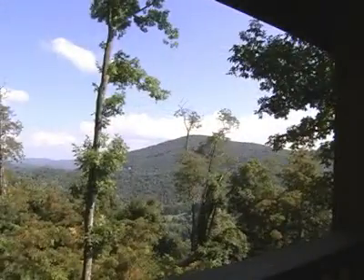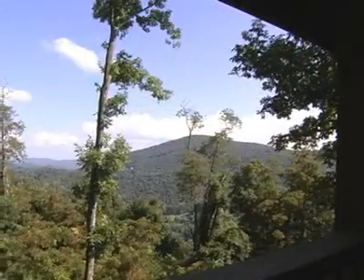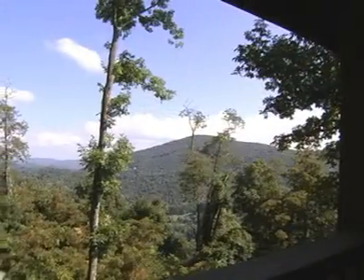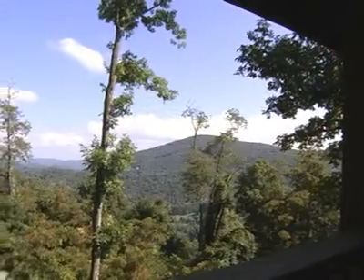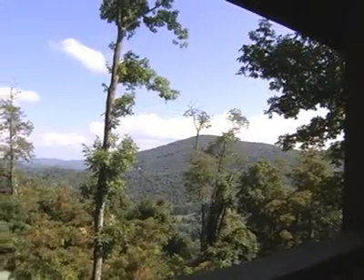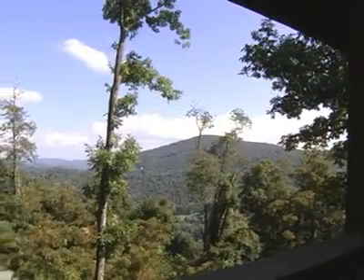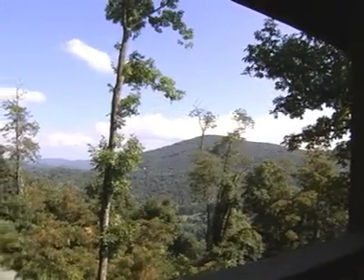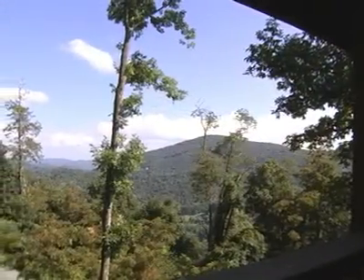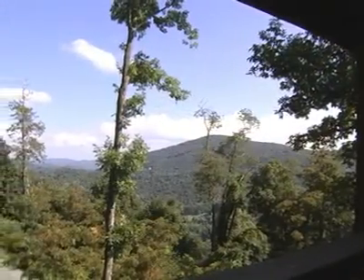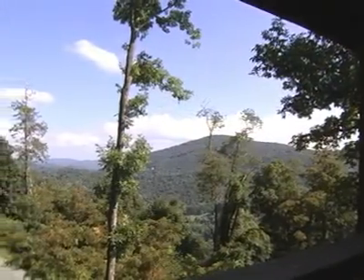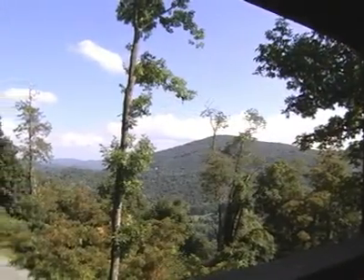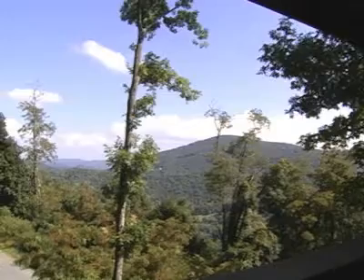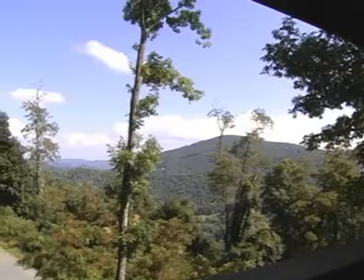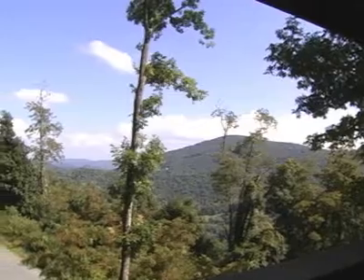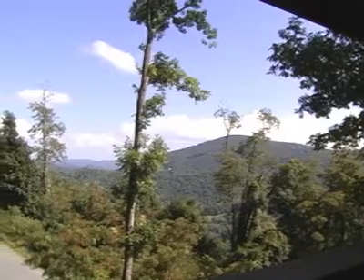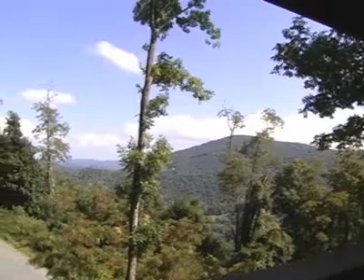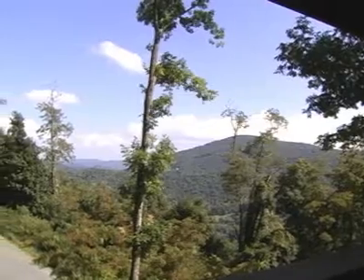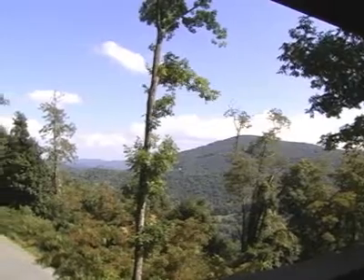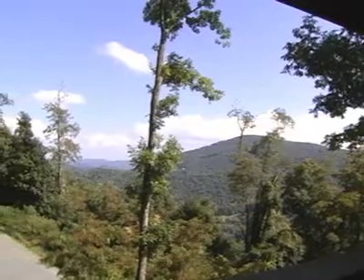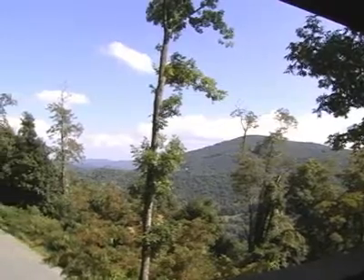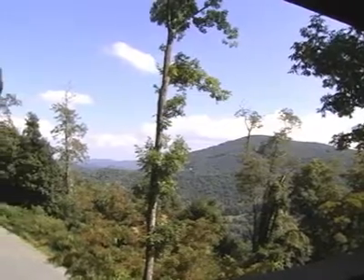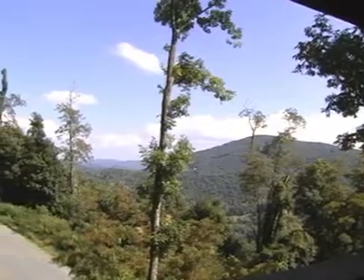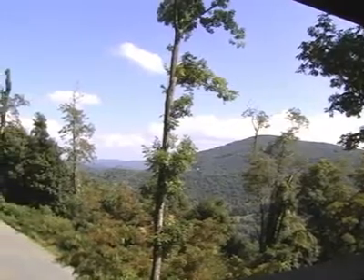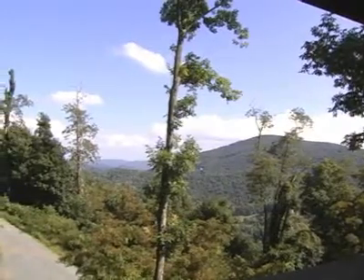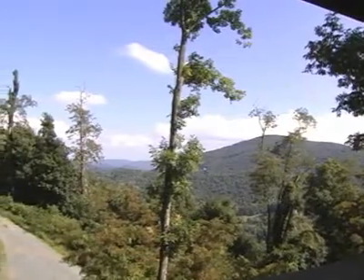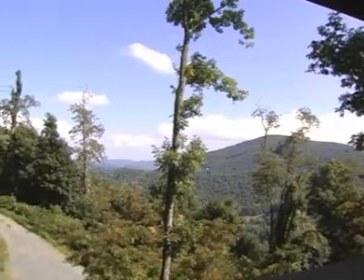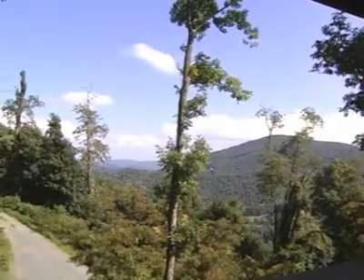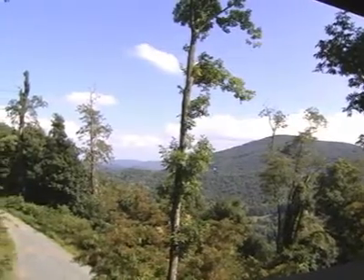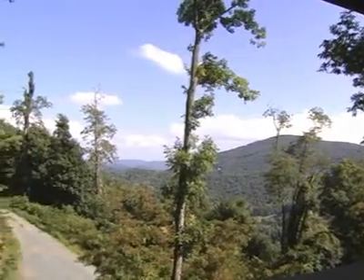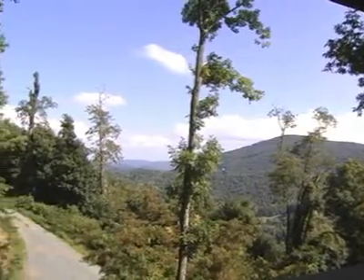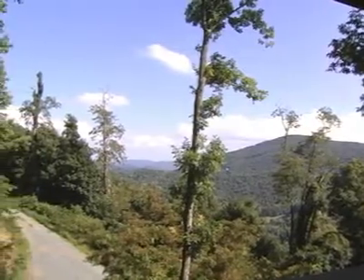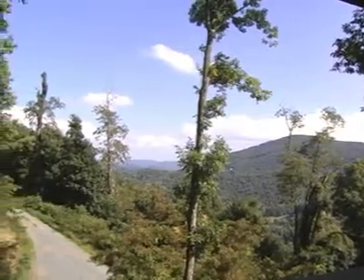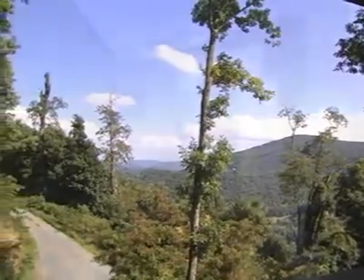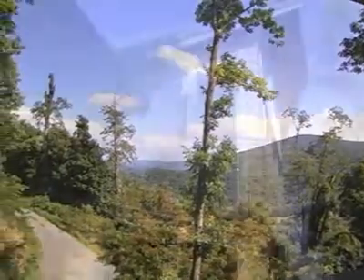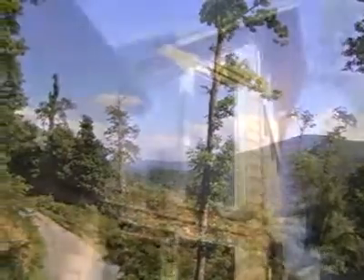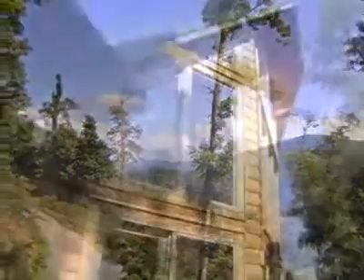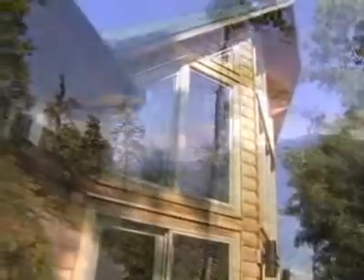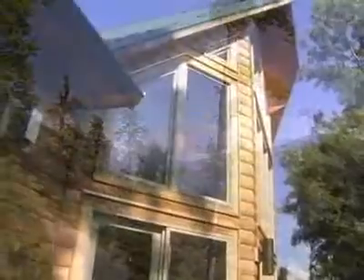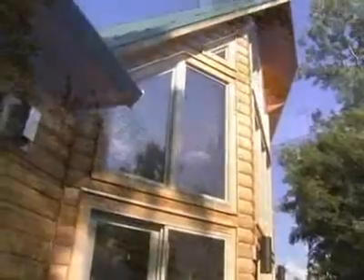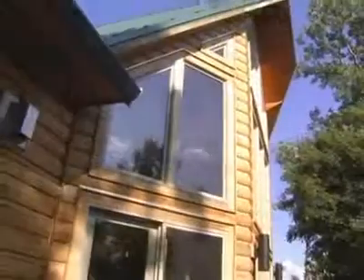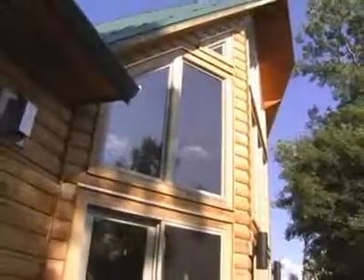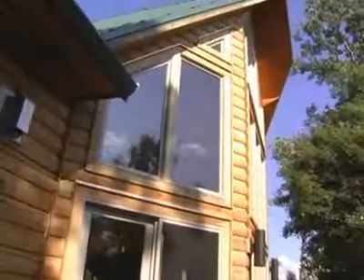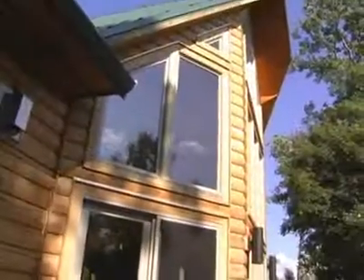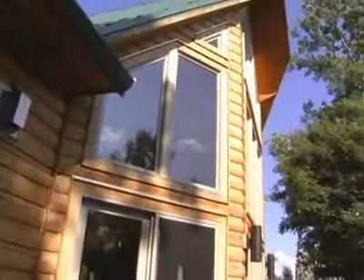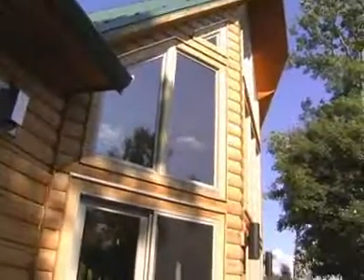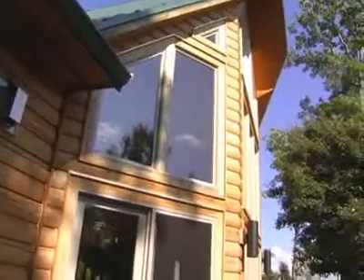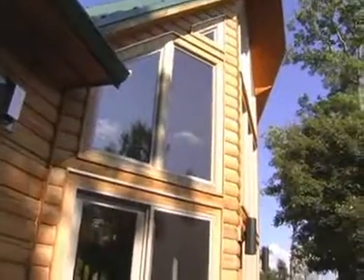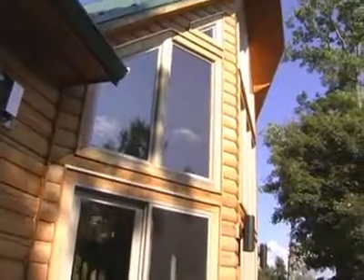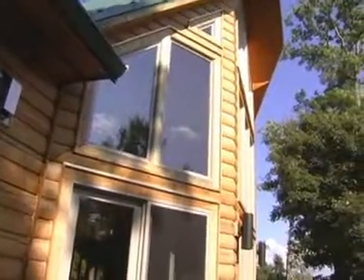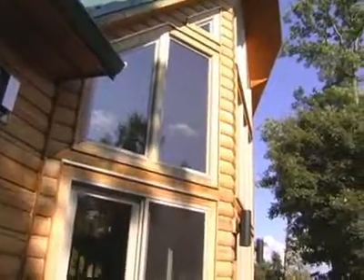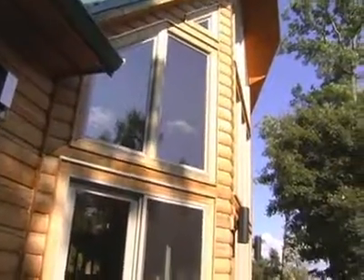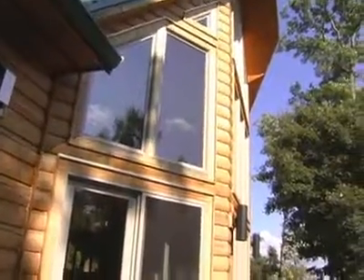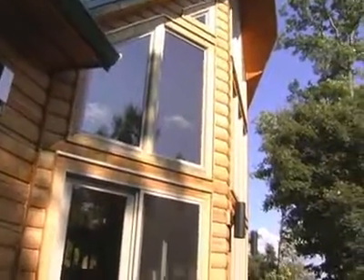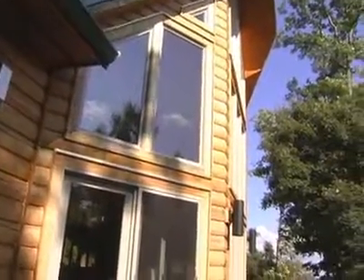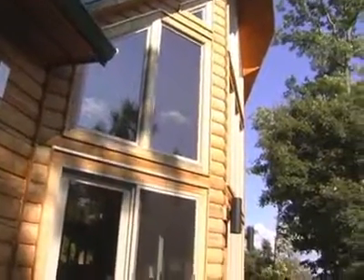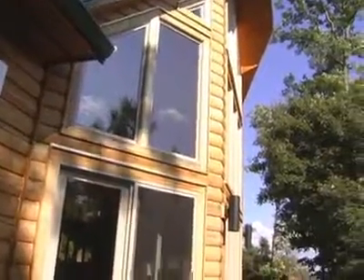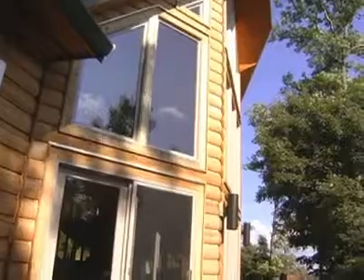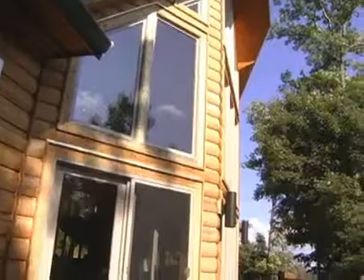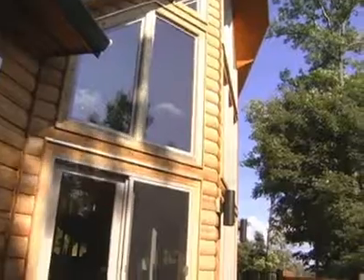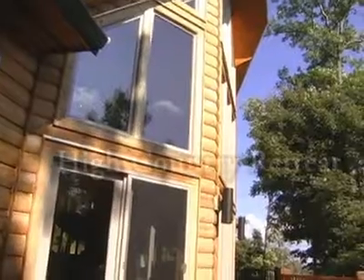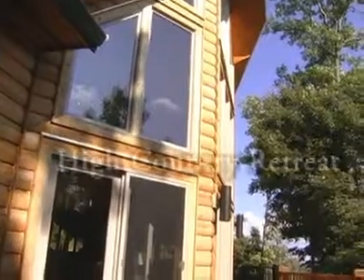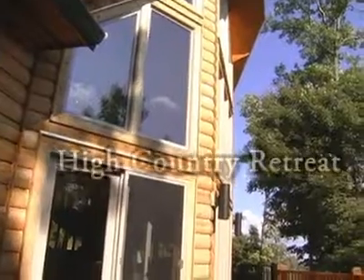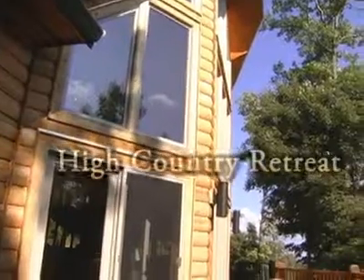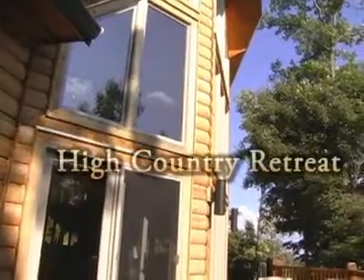Perfectly located on 10 acres less than 10 minutes from Boone shopping and dining, you'll love coming home to High Country Retreat.